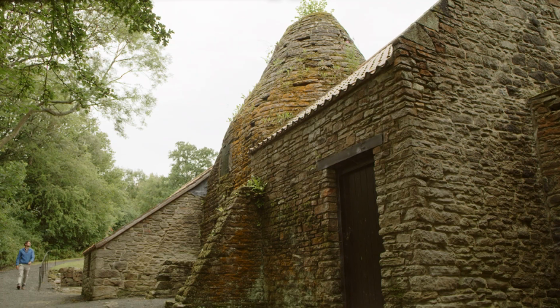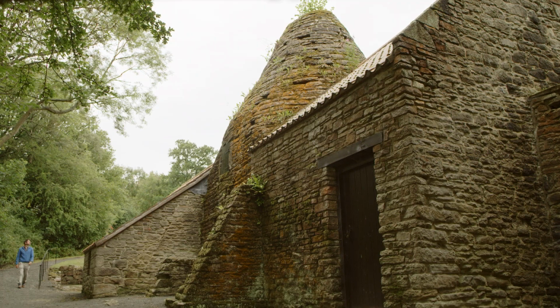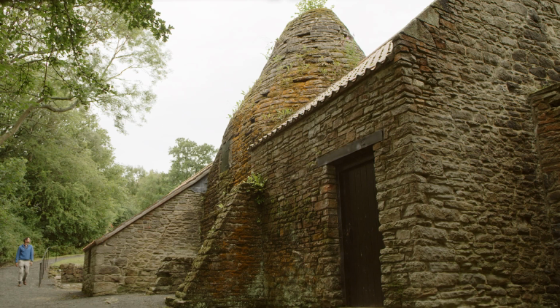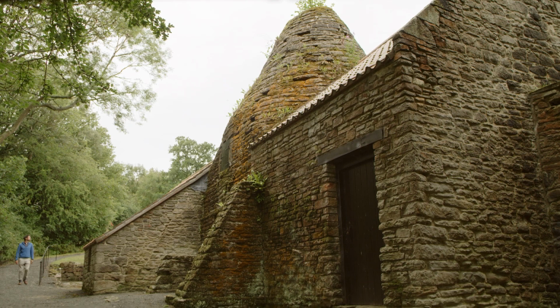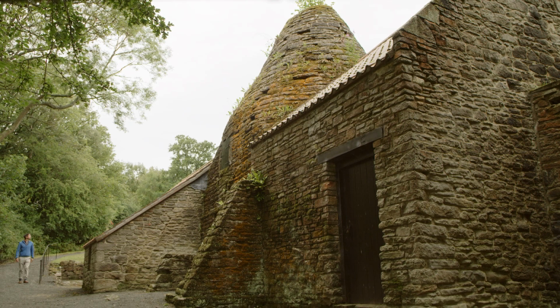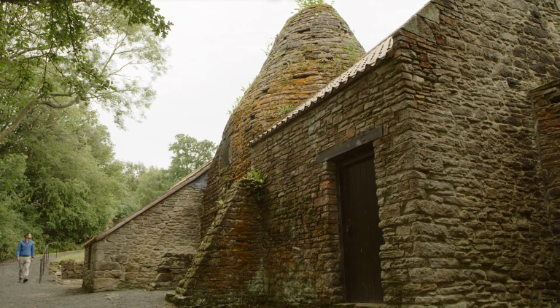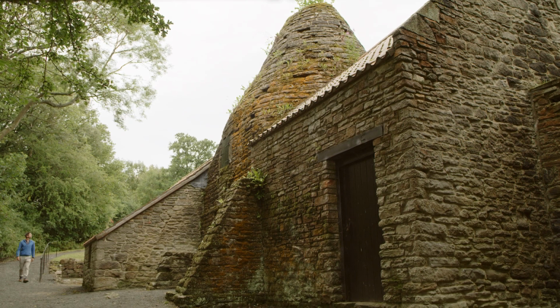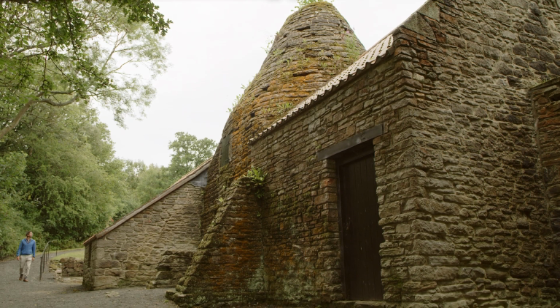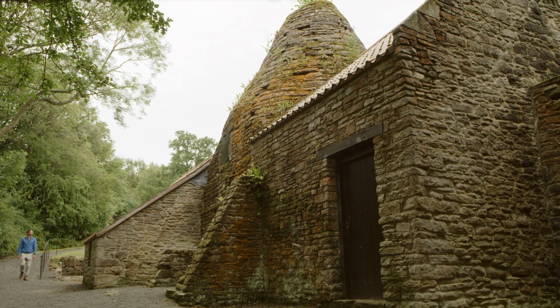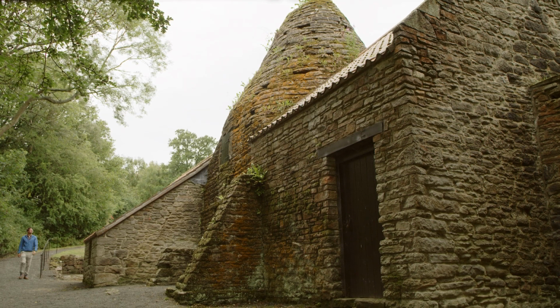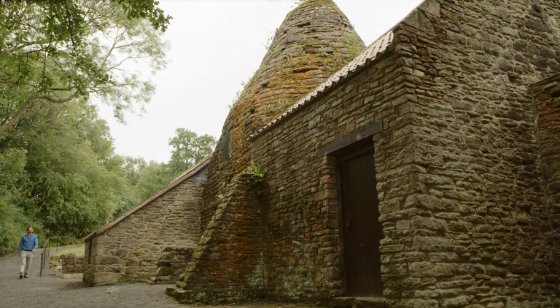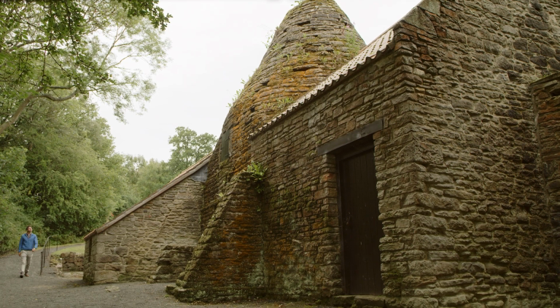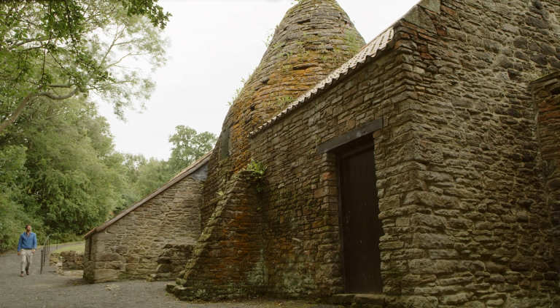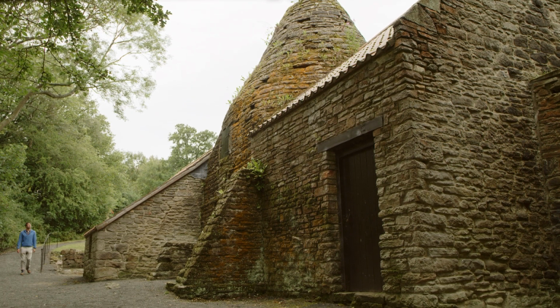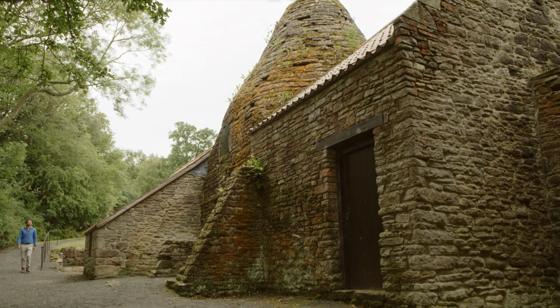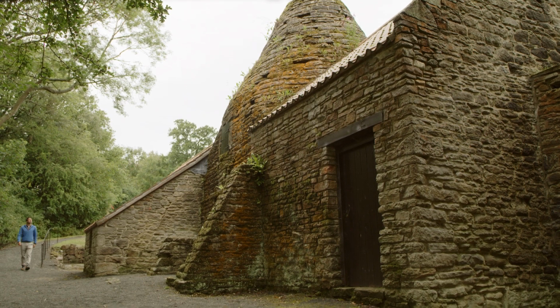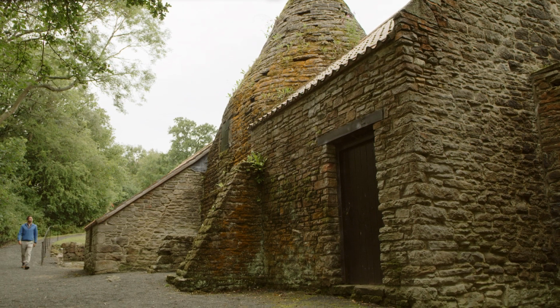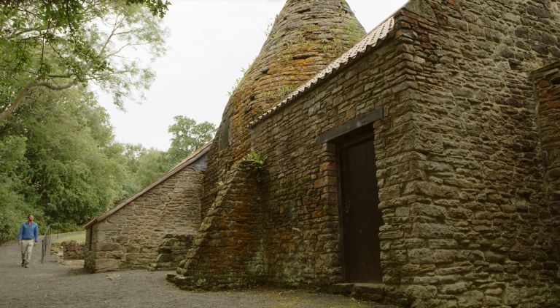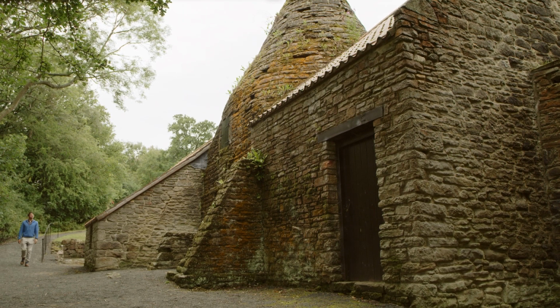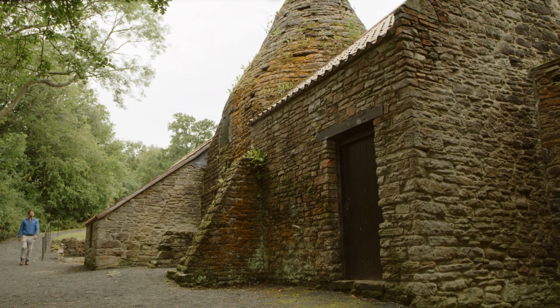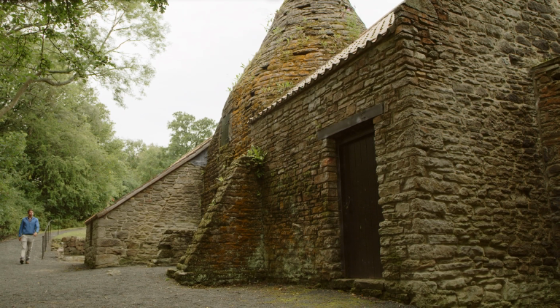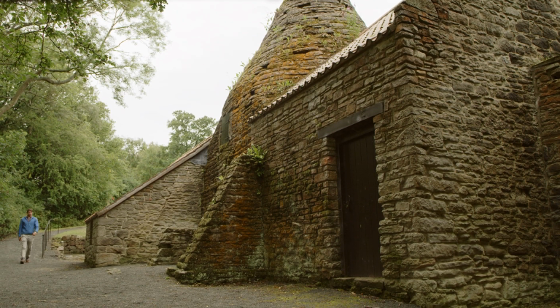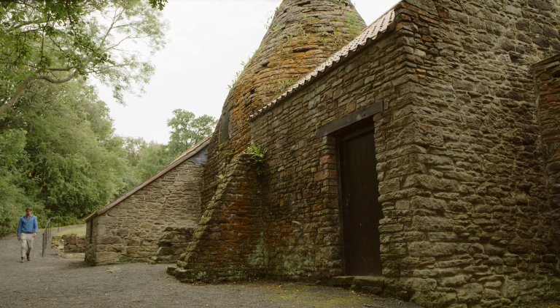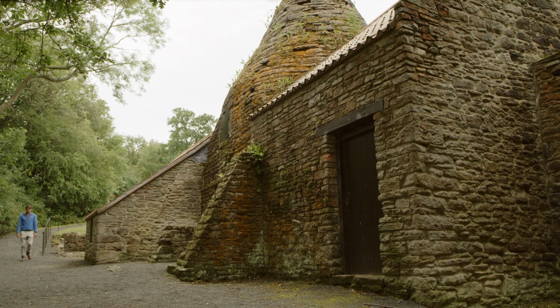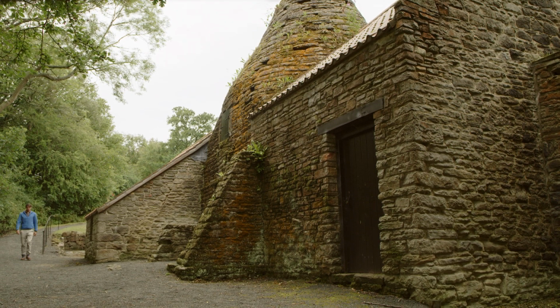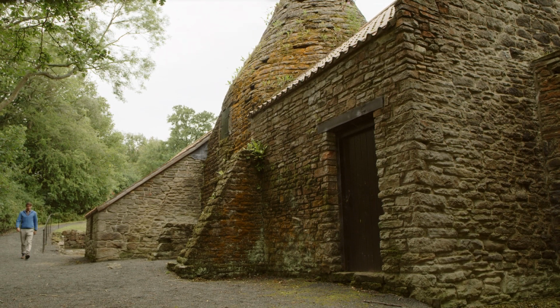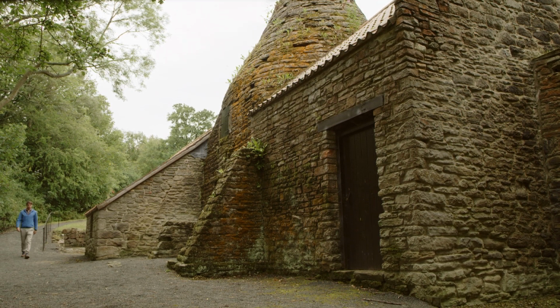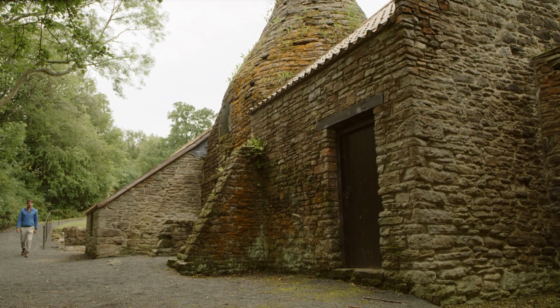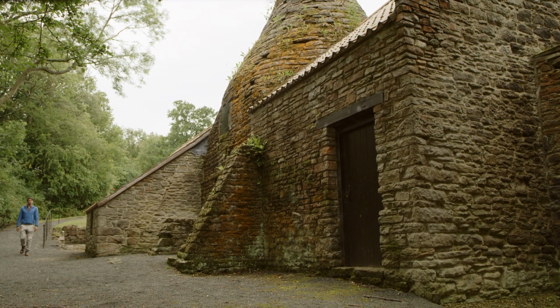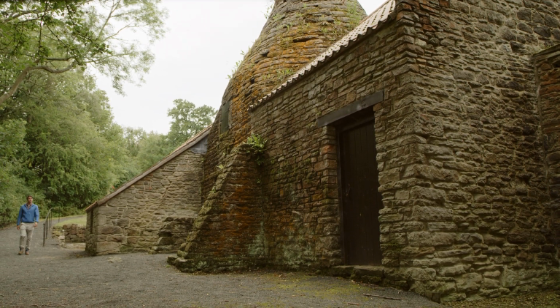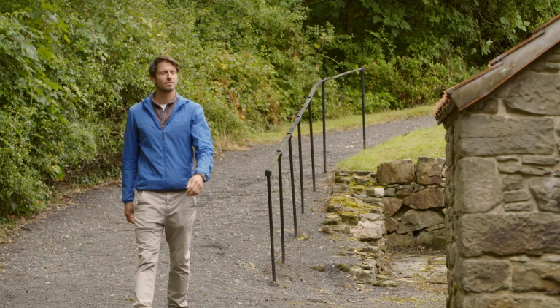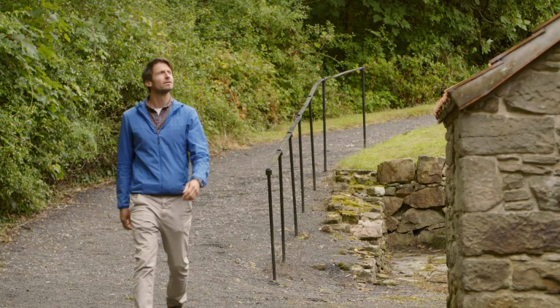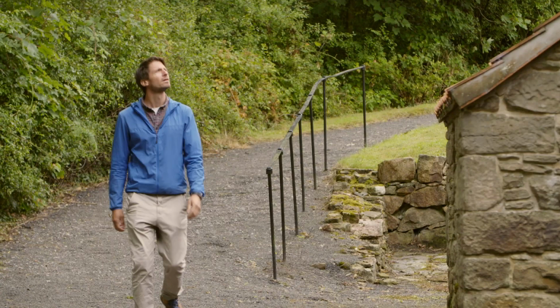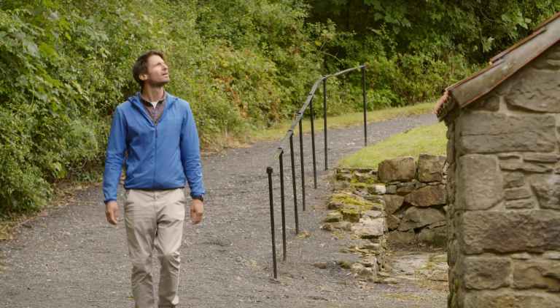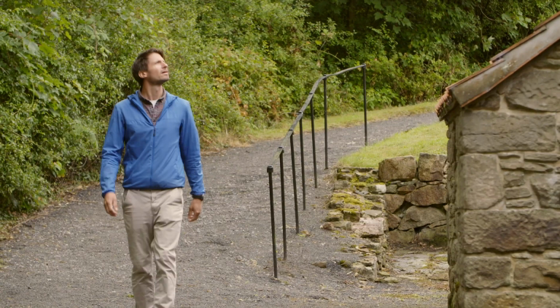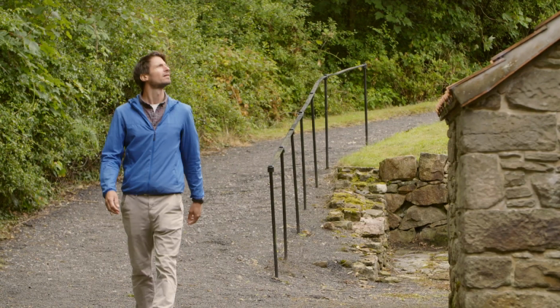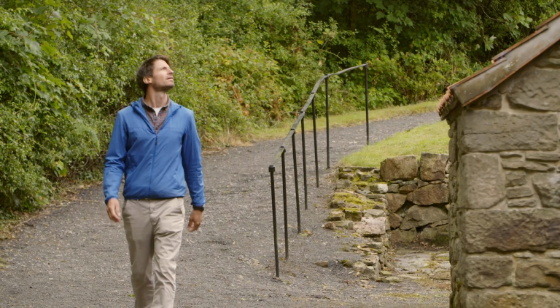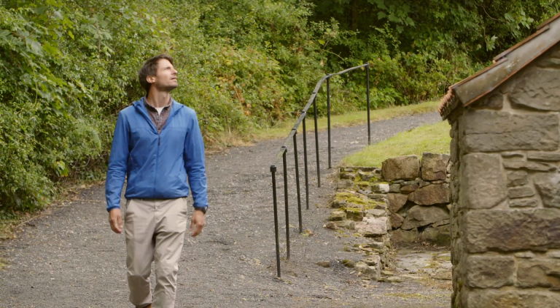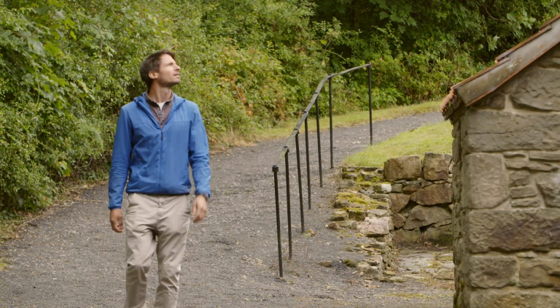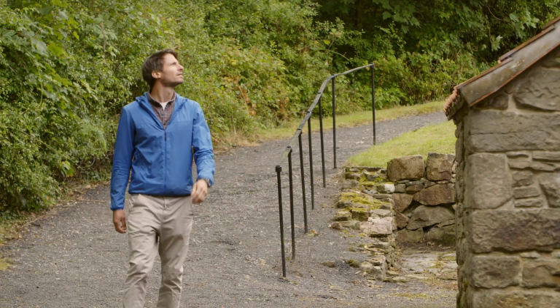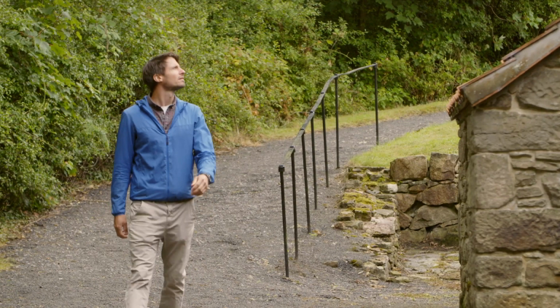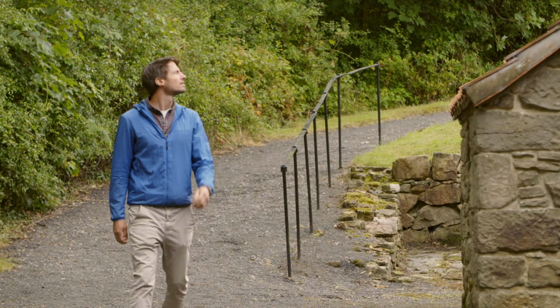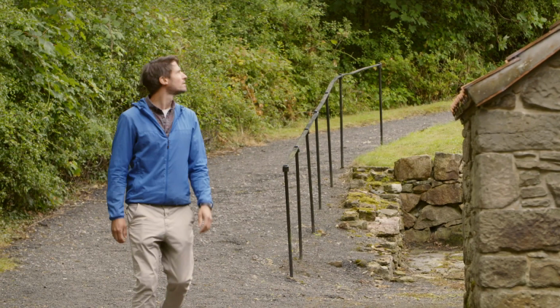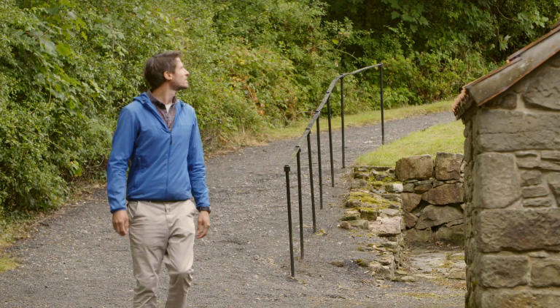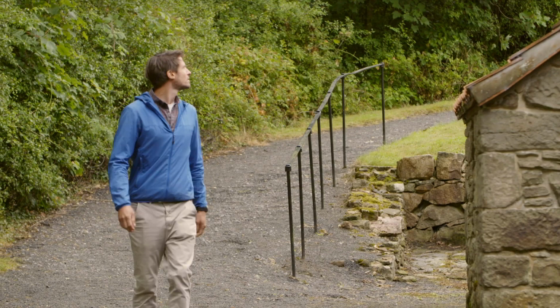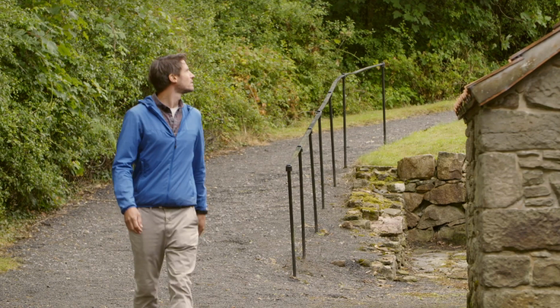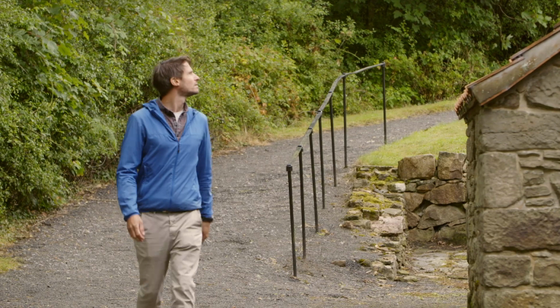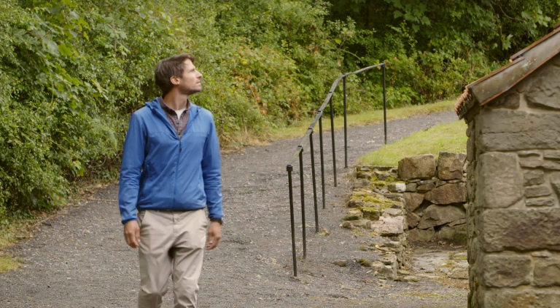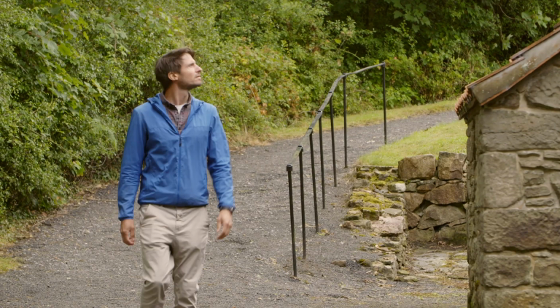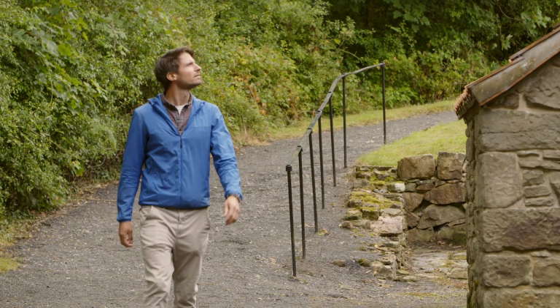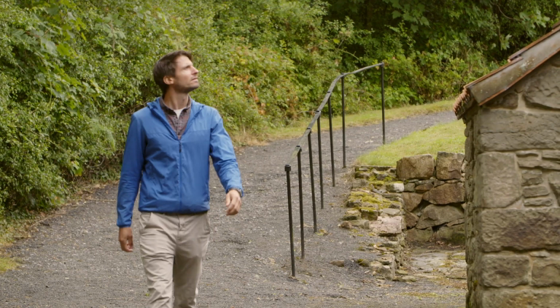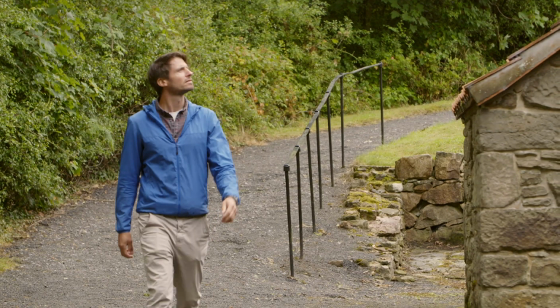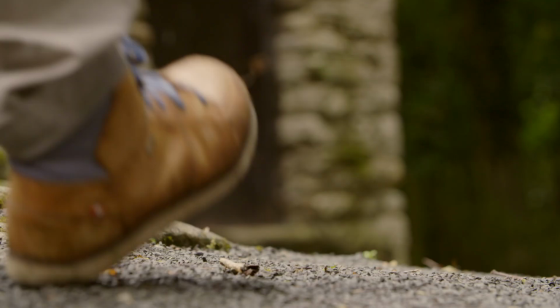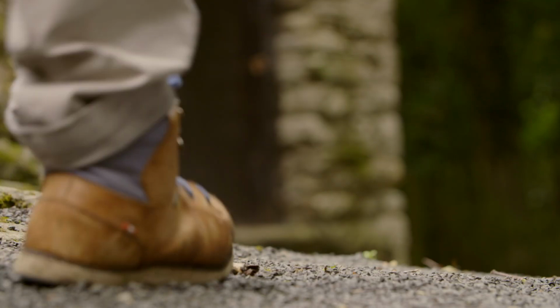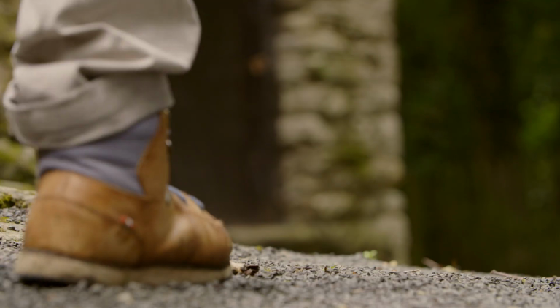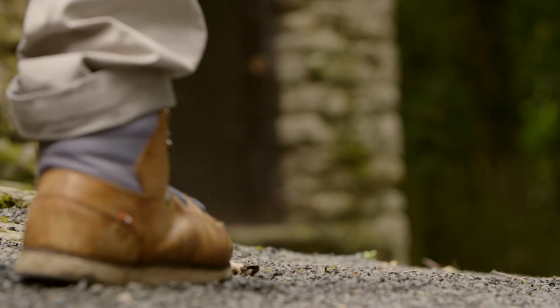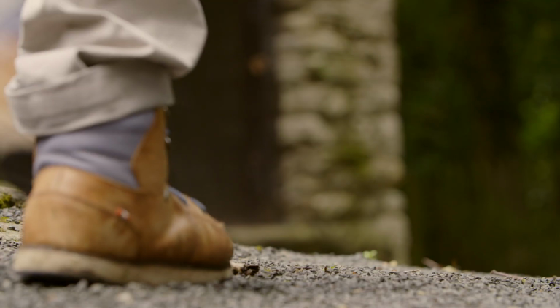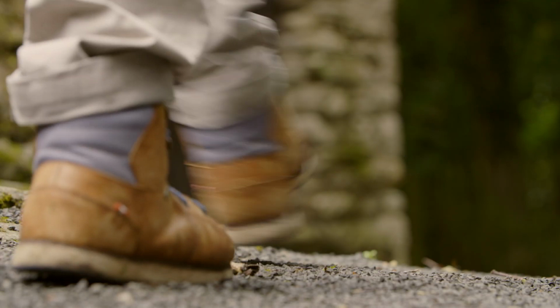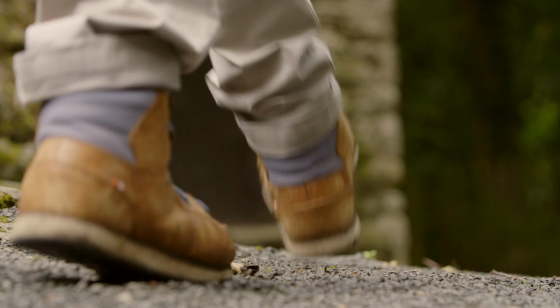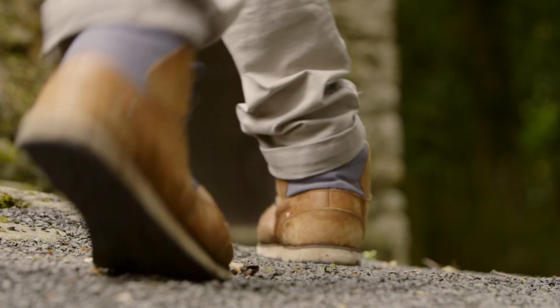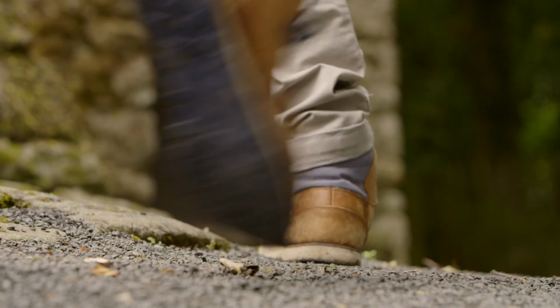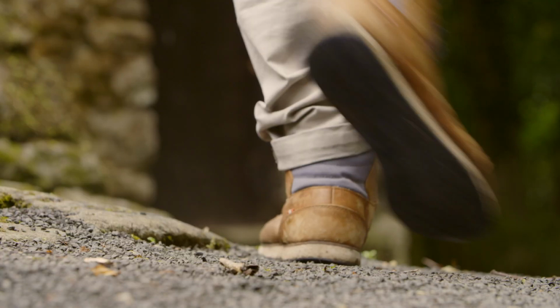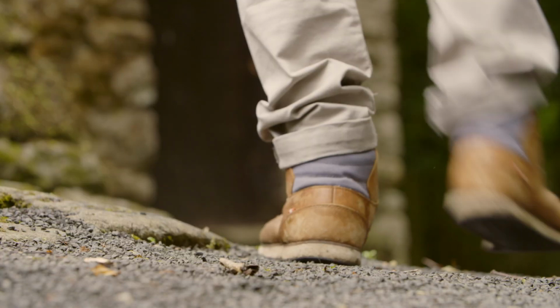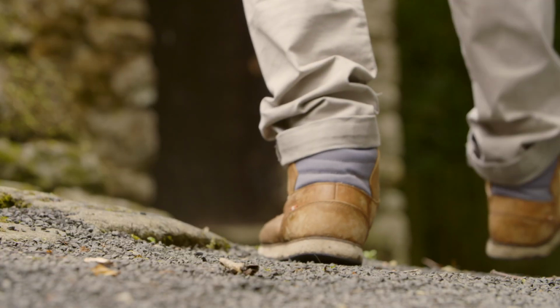To find out more about the part Derwent Cote played, I'm meeting Mark Douglas, senior properties curator from English Heritage.